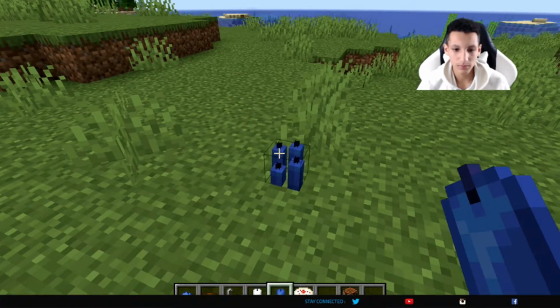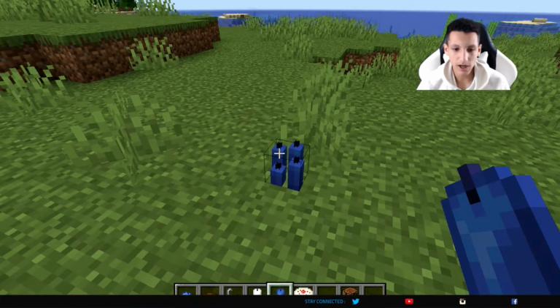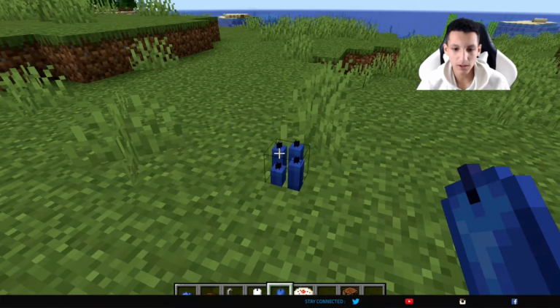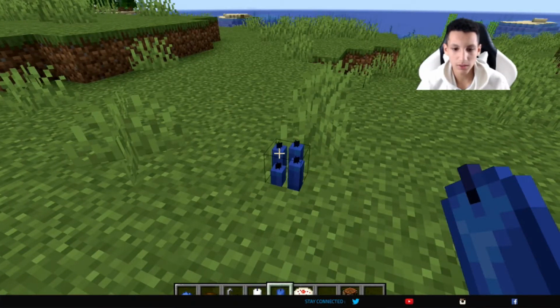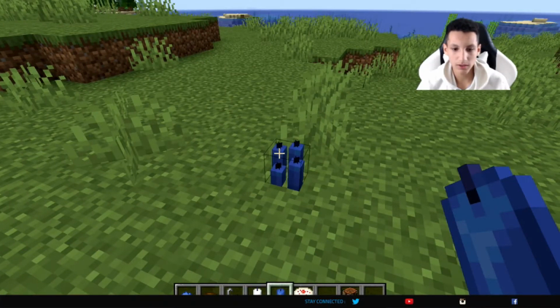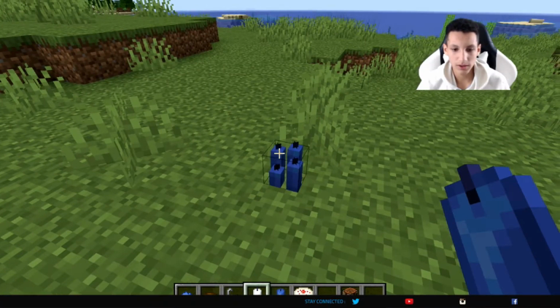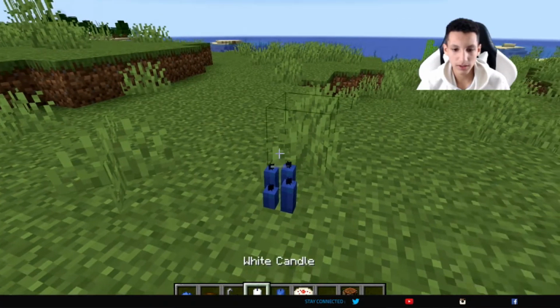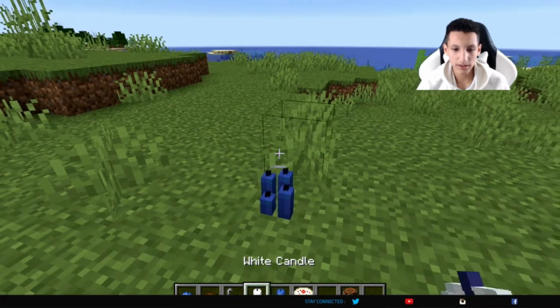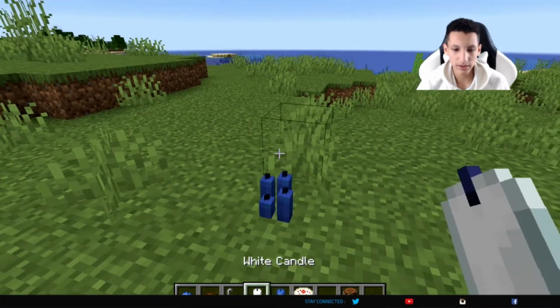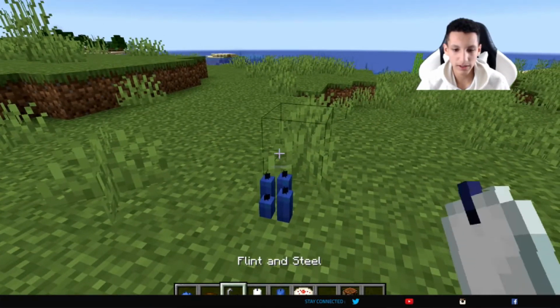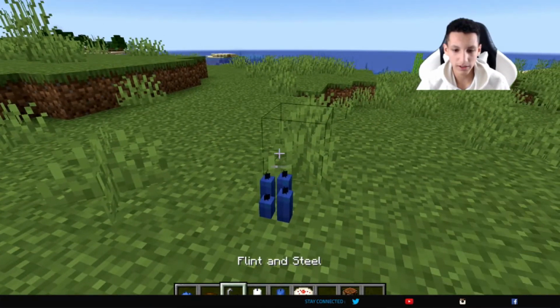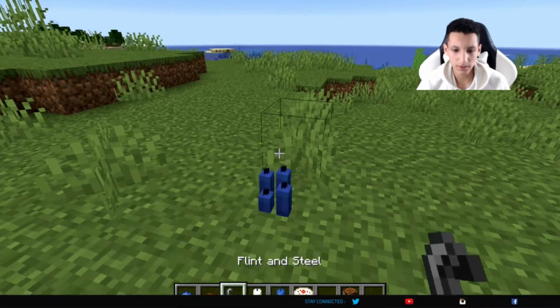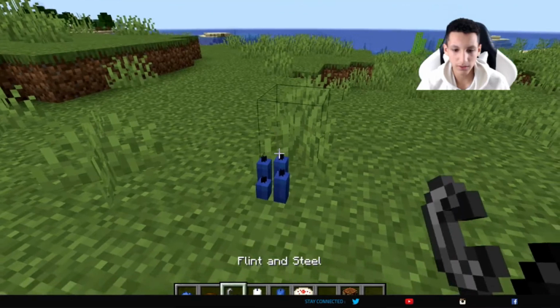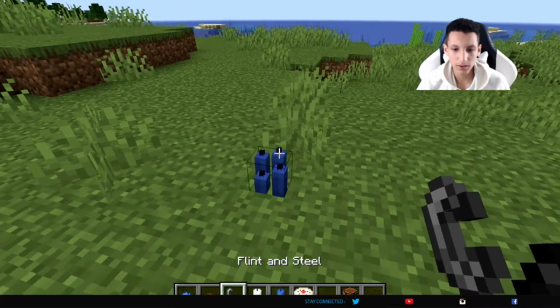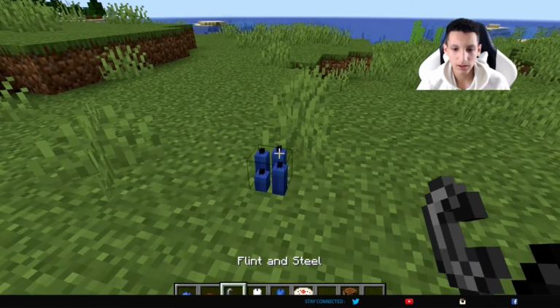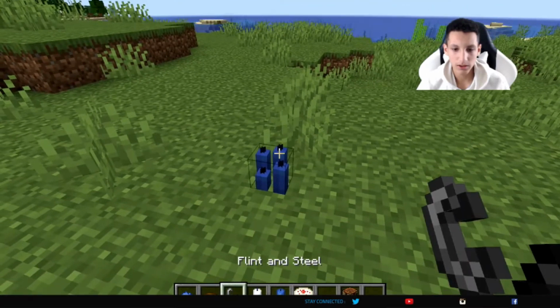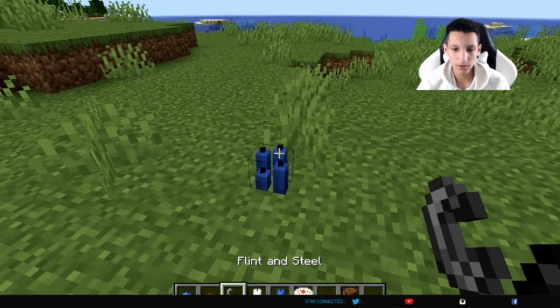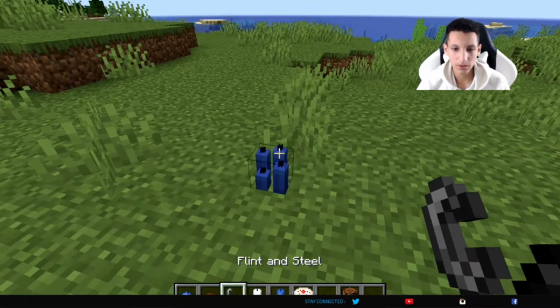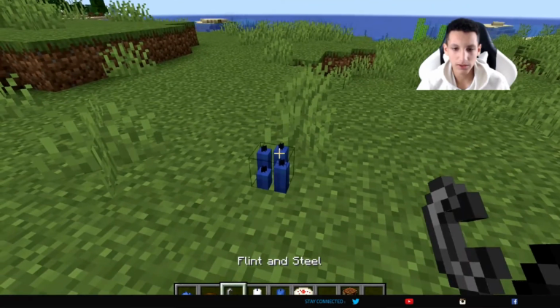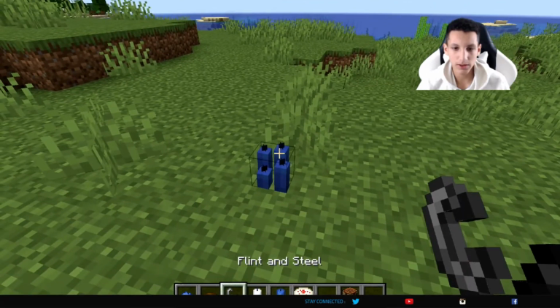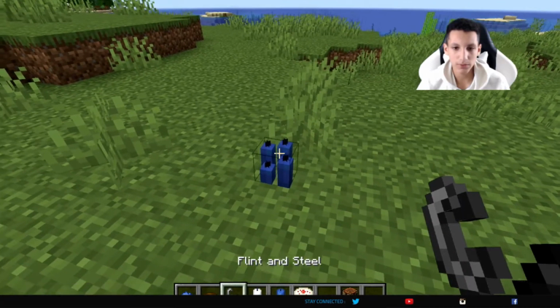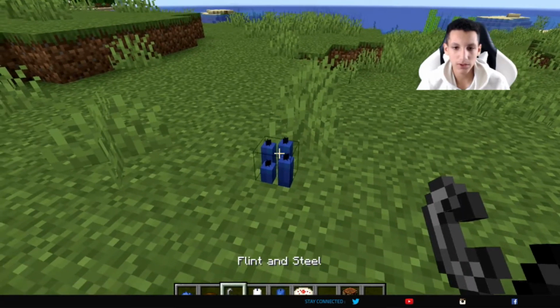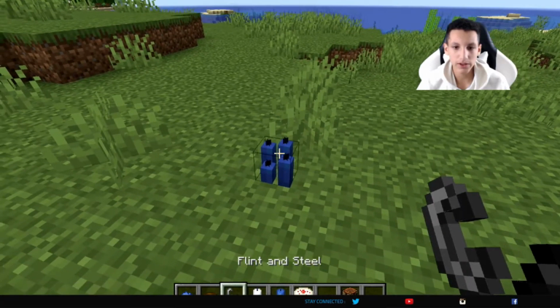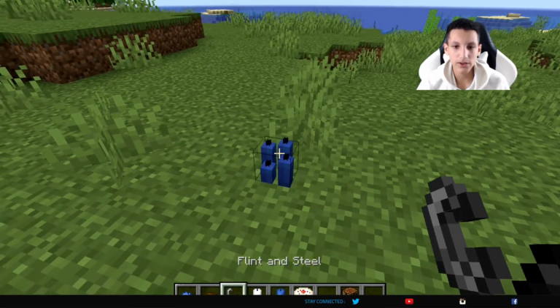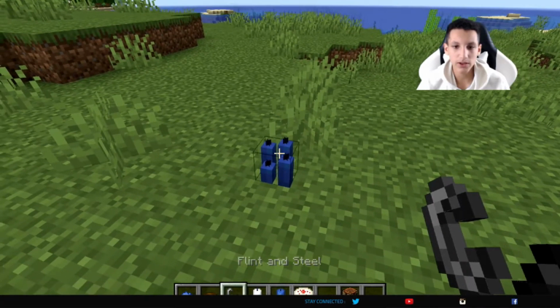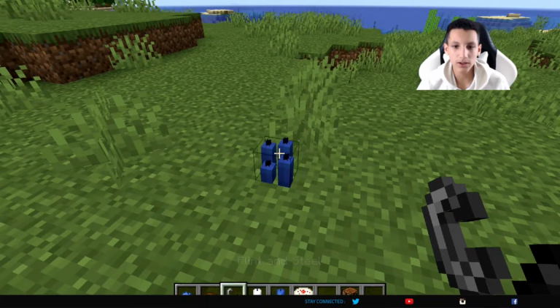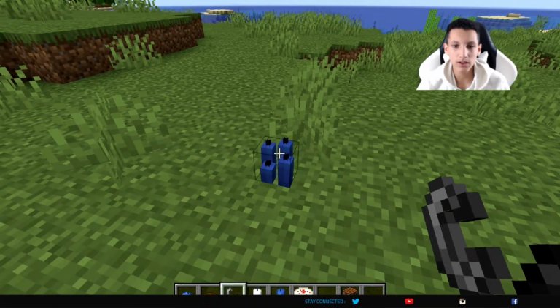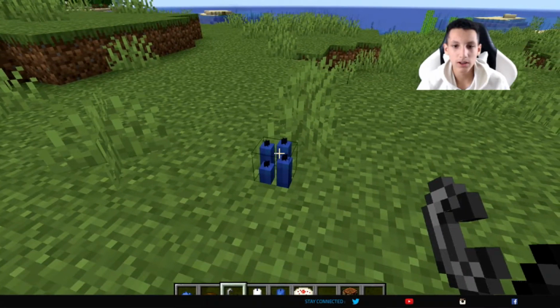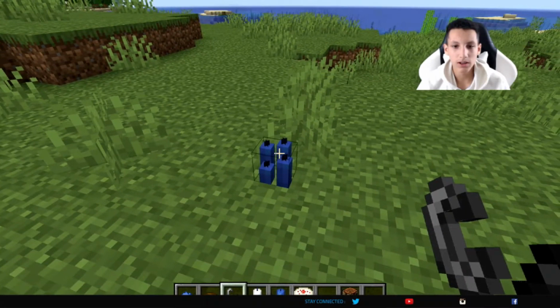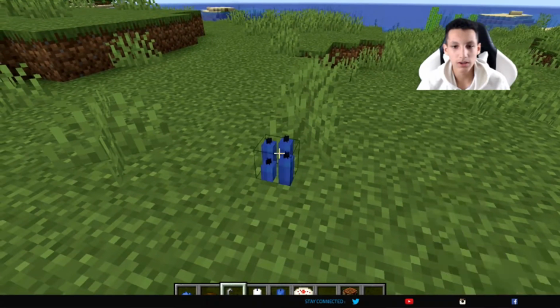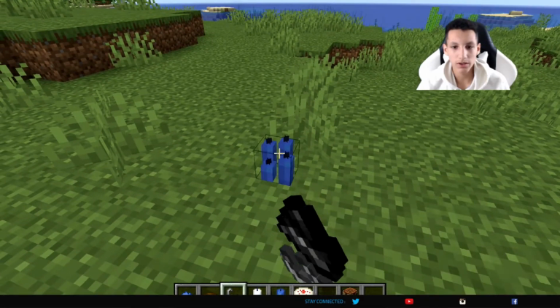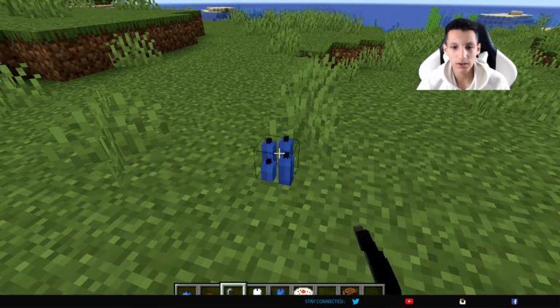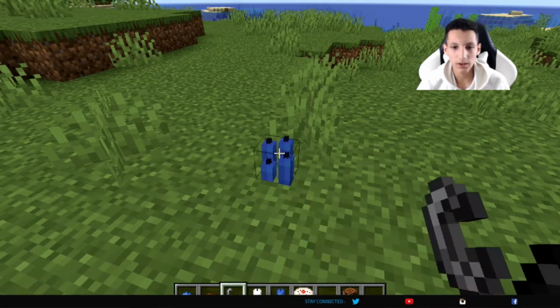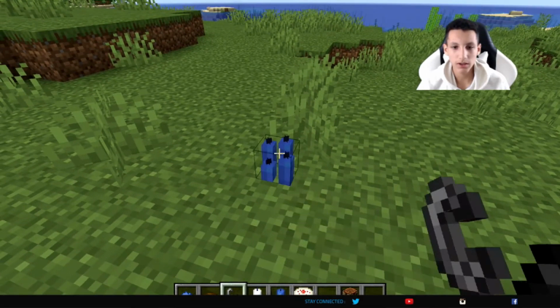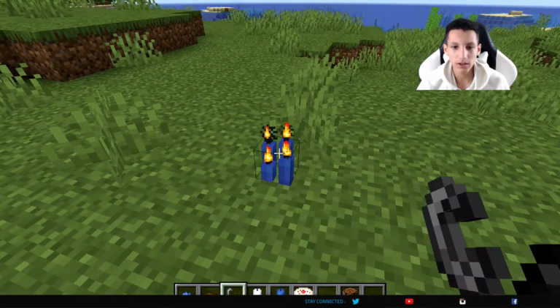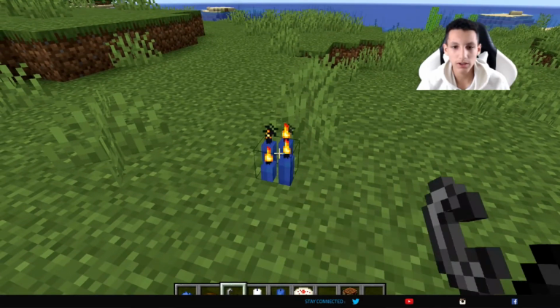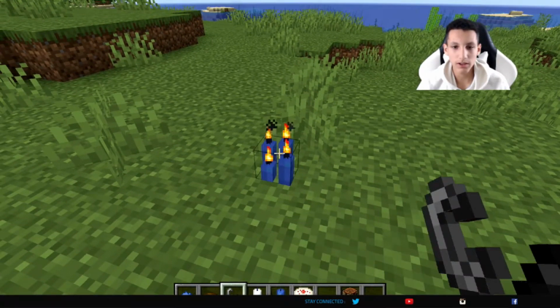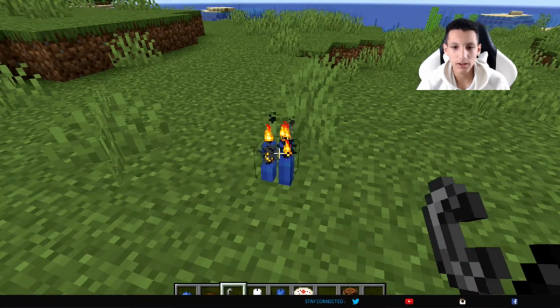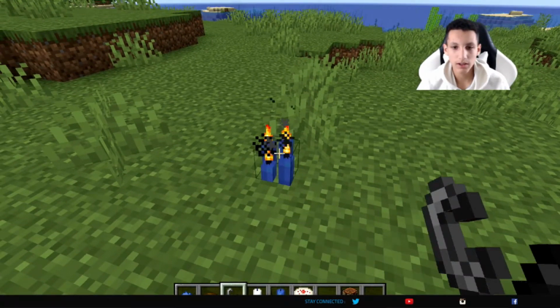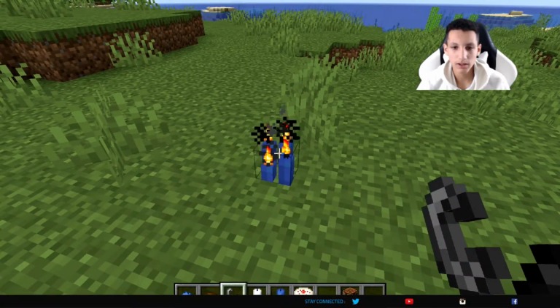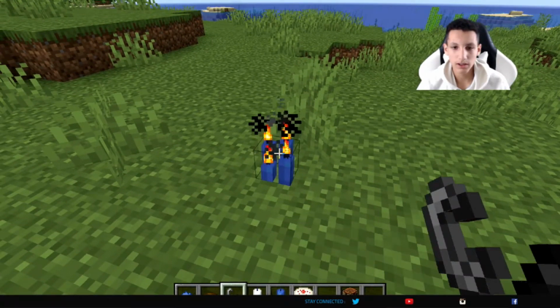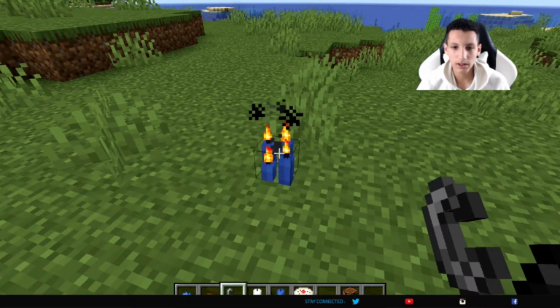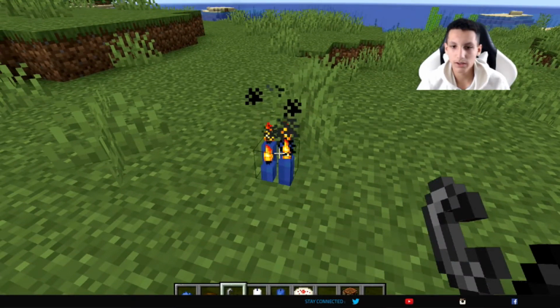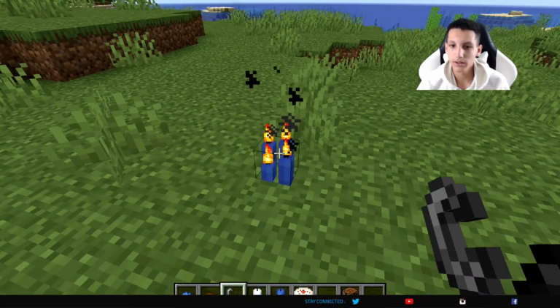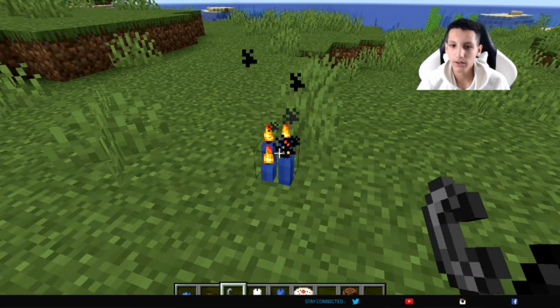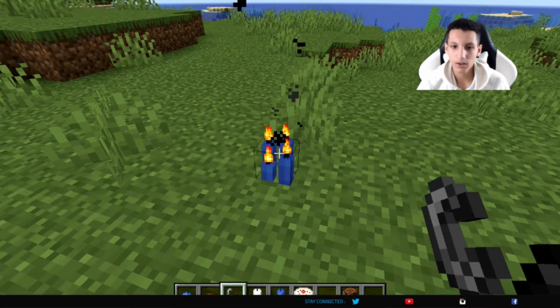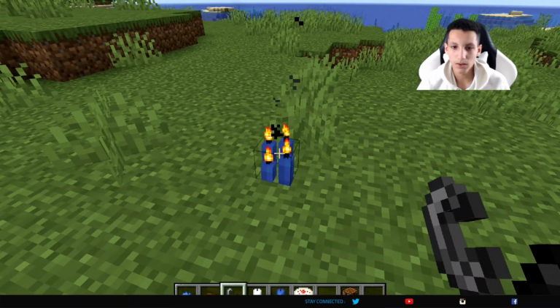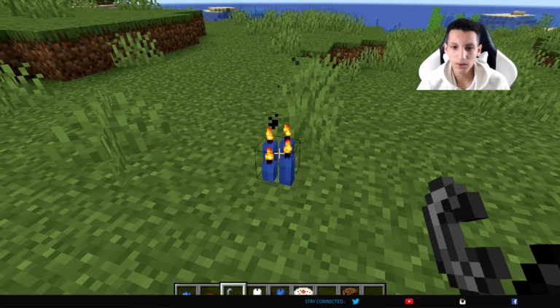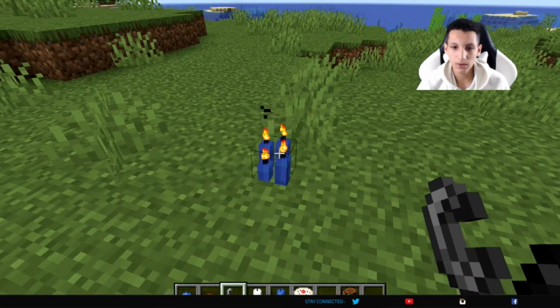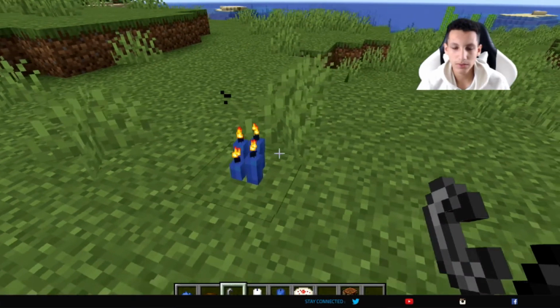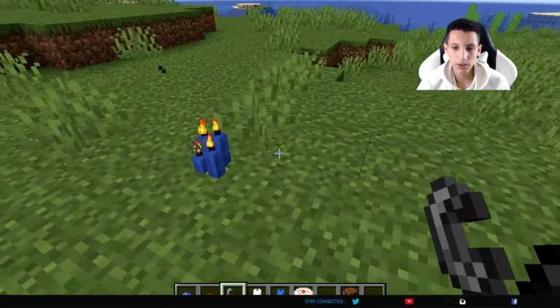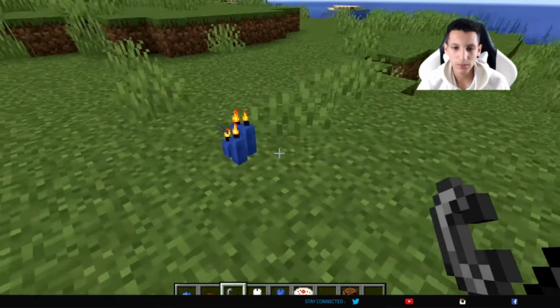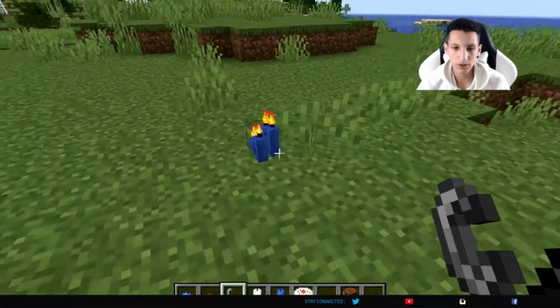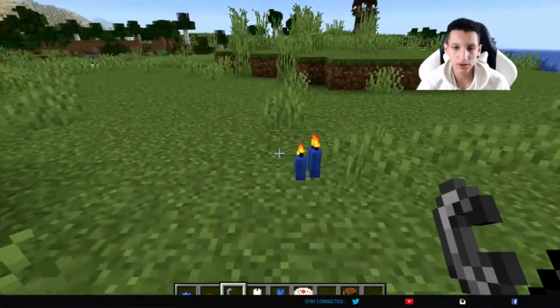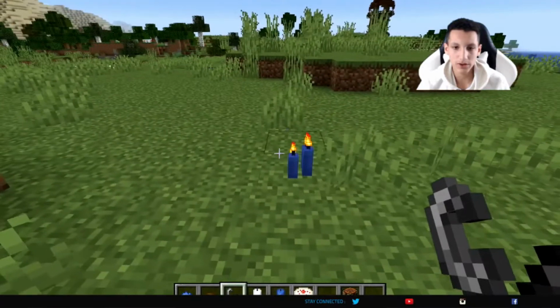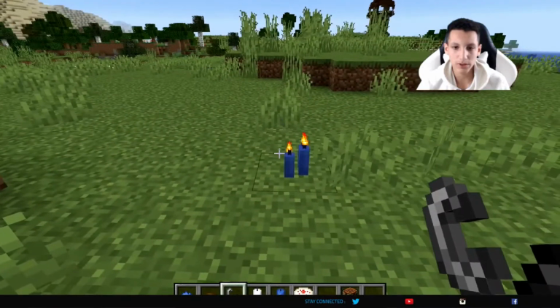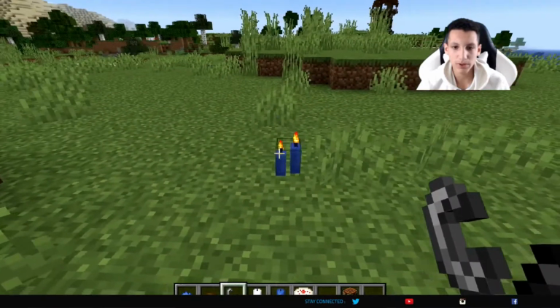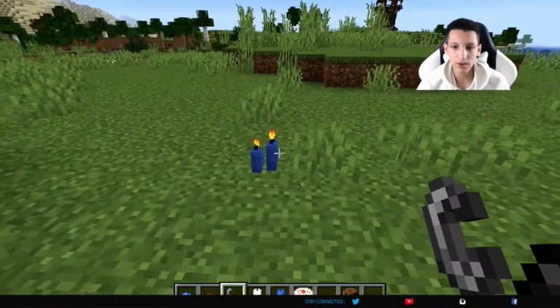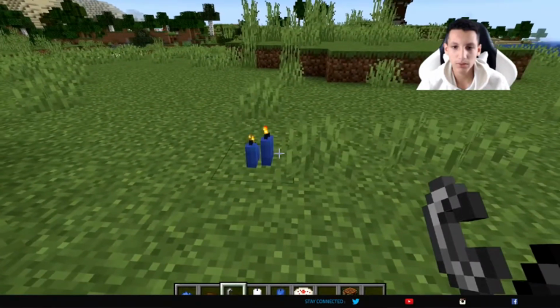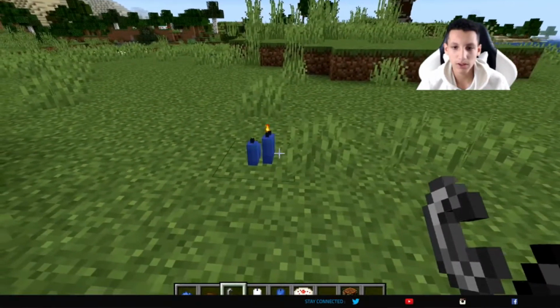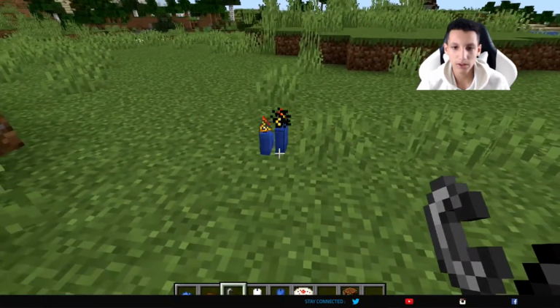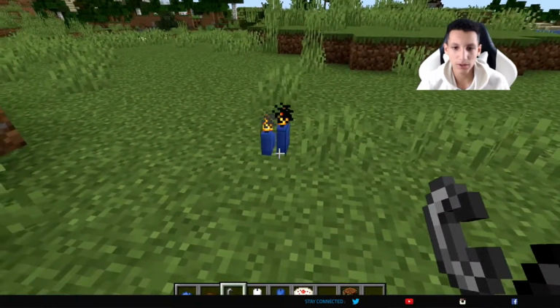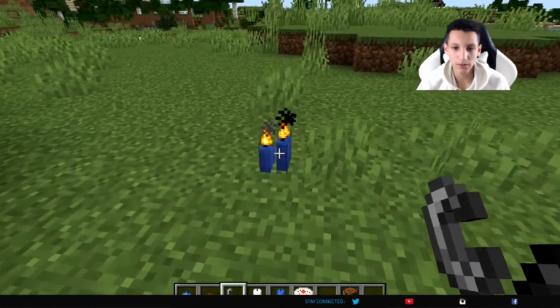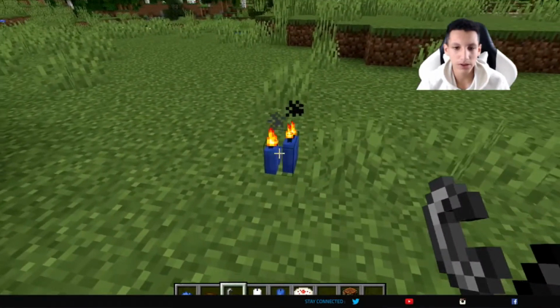Now to light the candle, you're going to need flint and steel. You're going to click on it, and all the flames should just appear right above it.